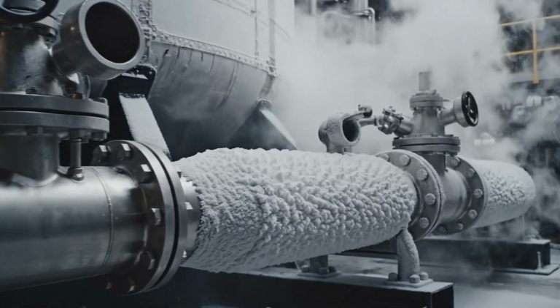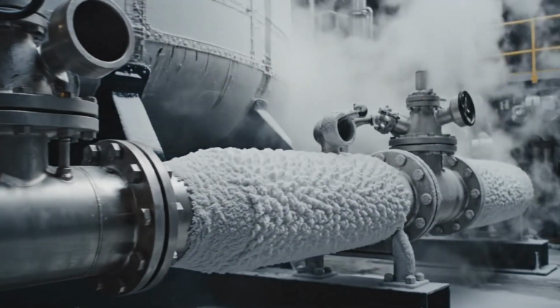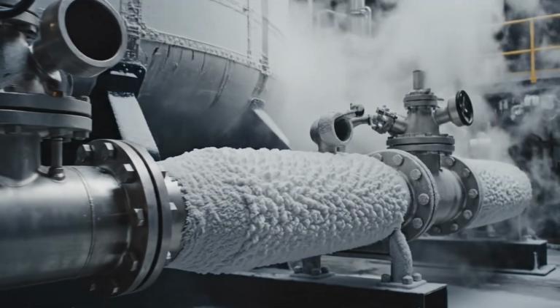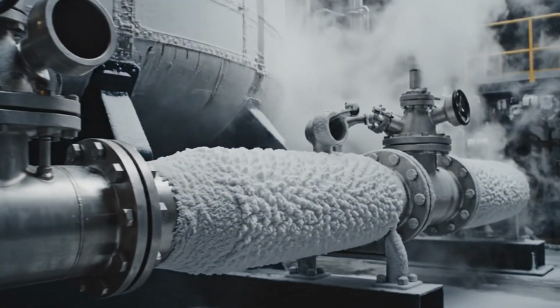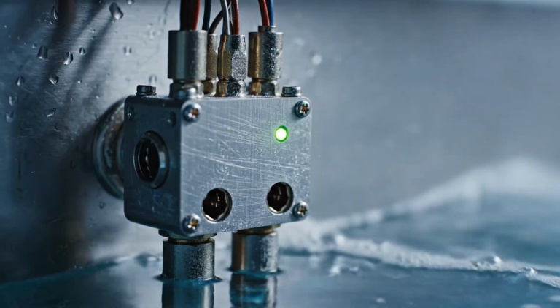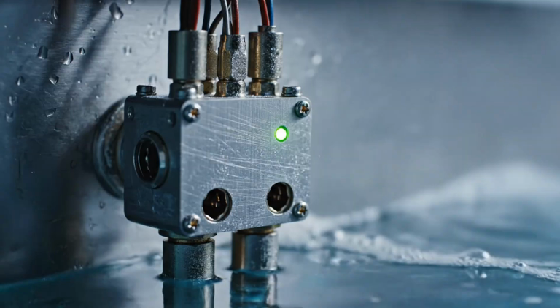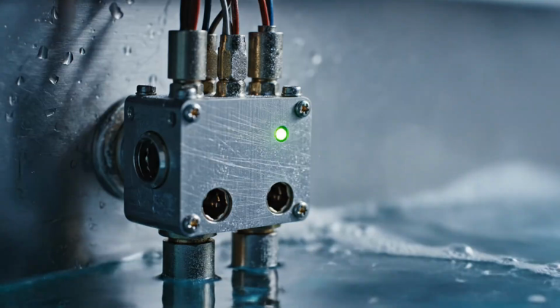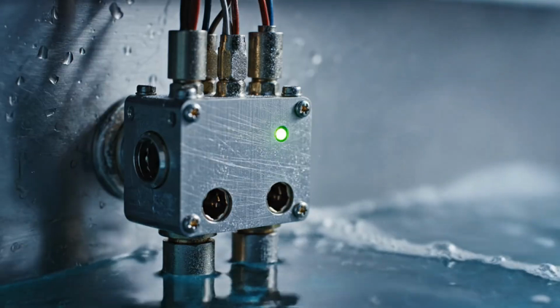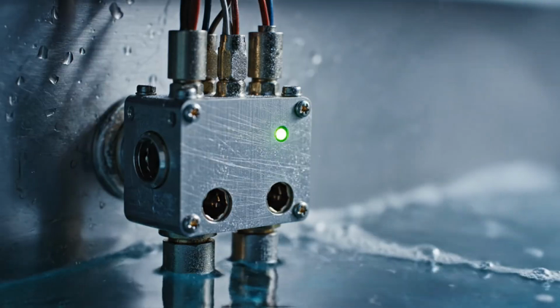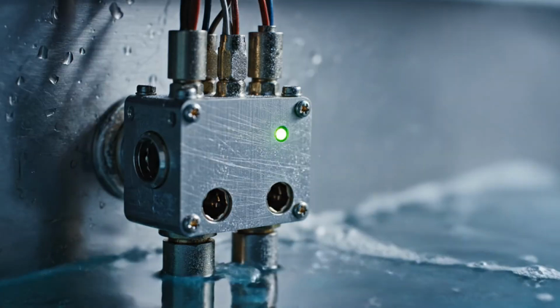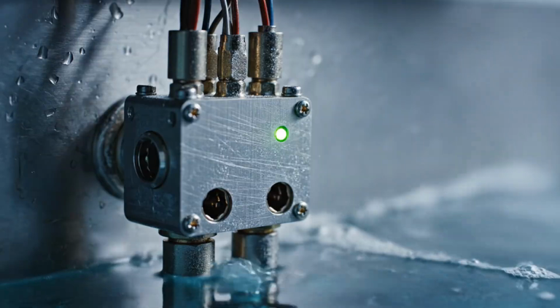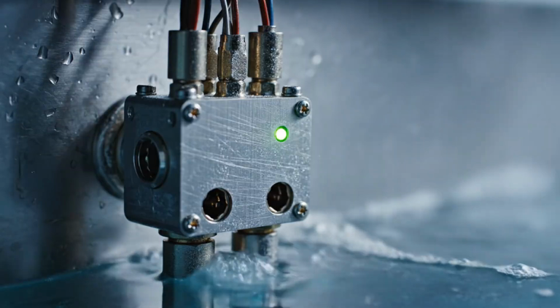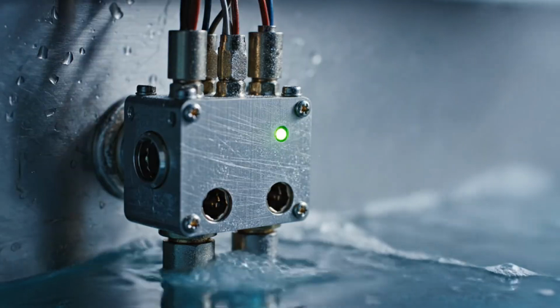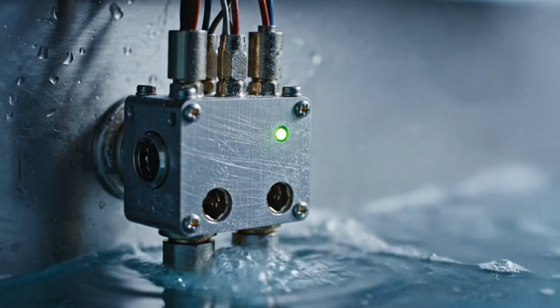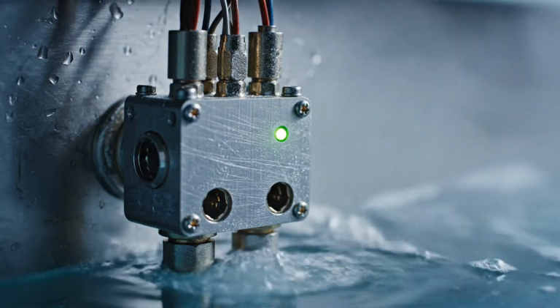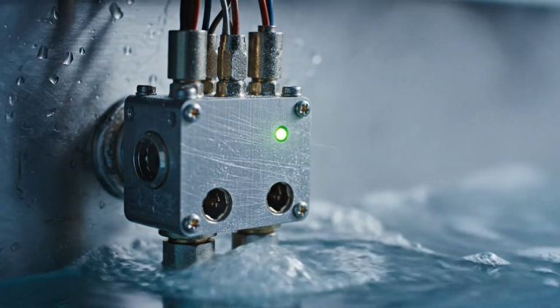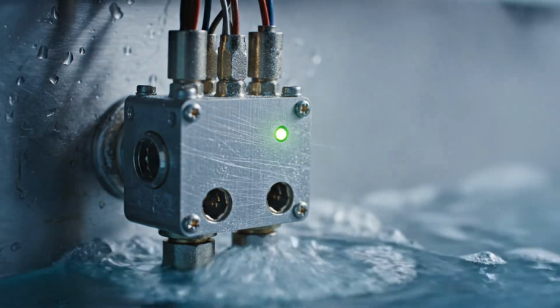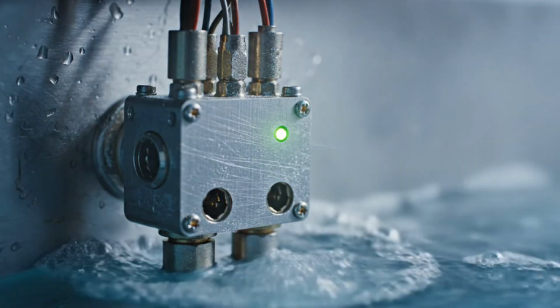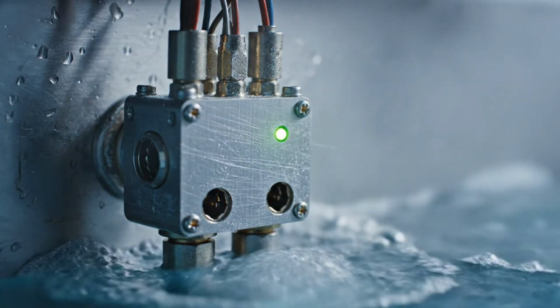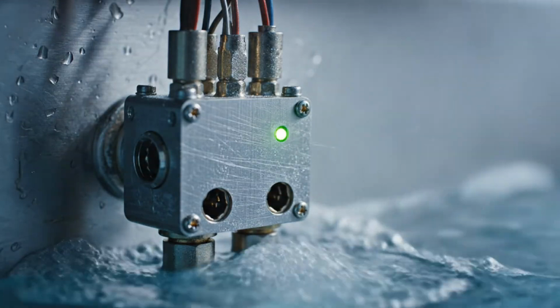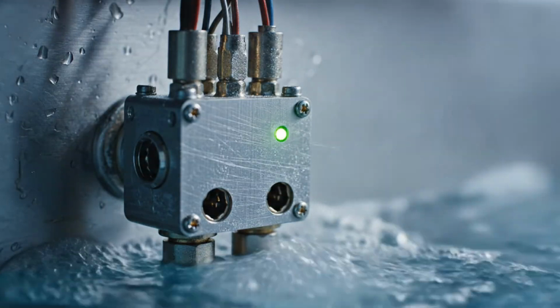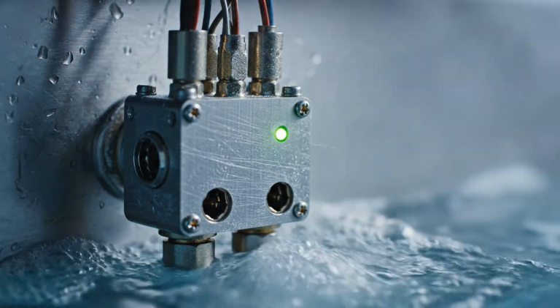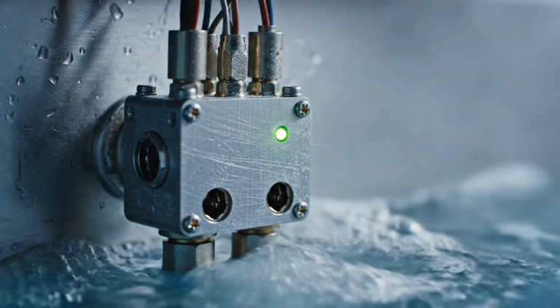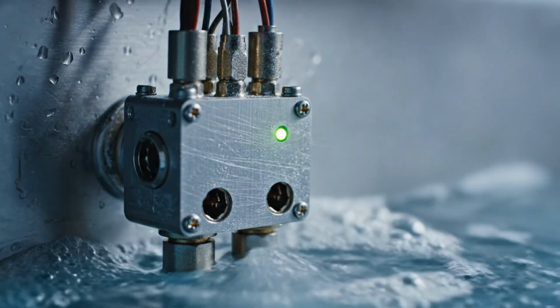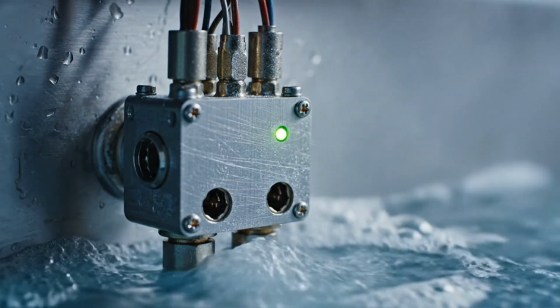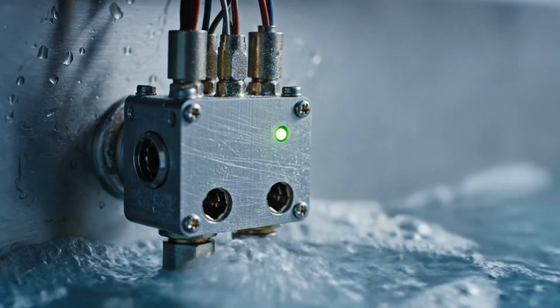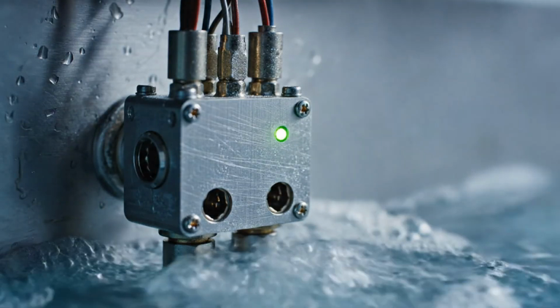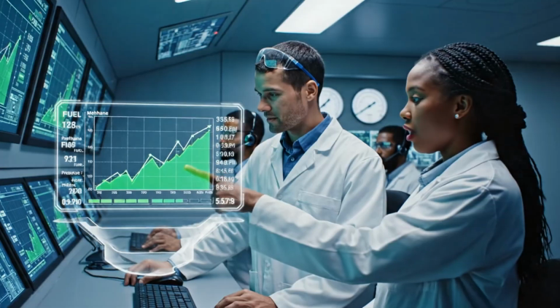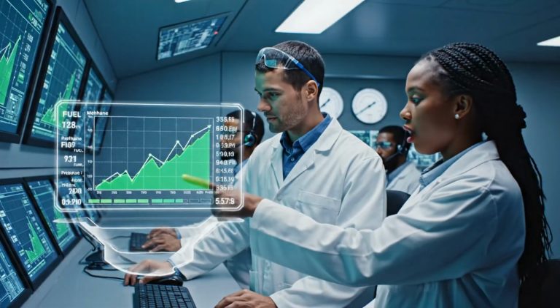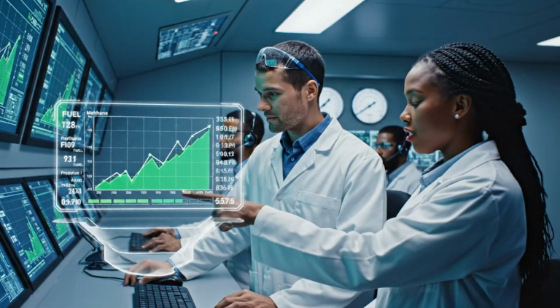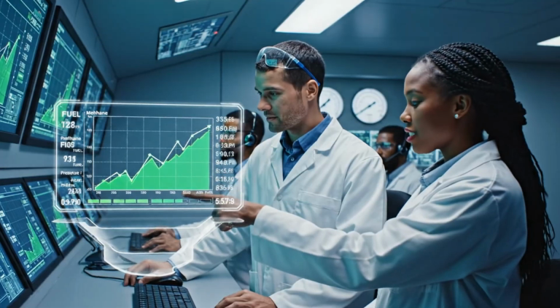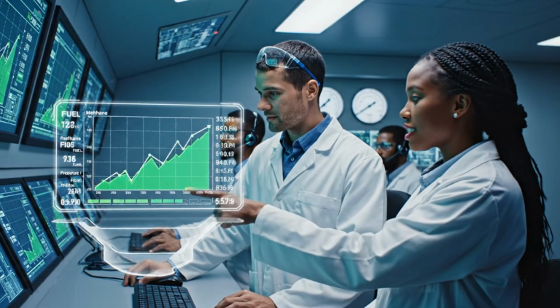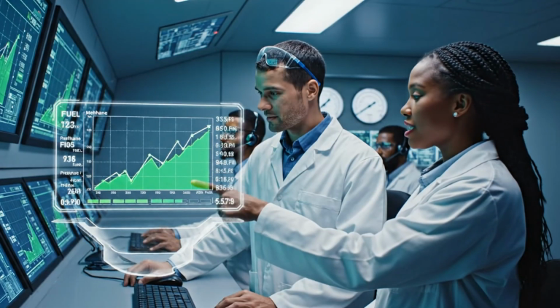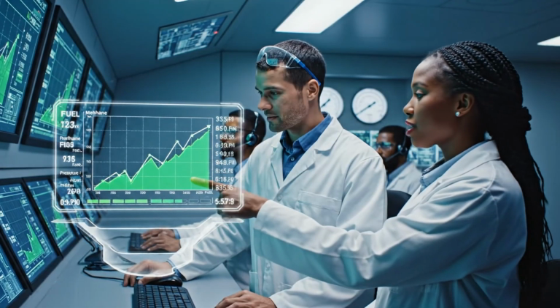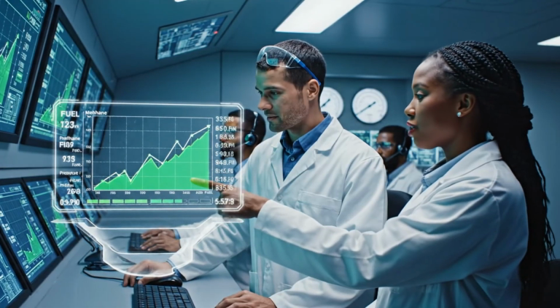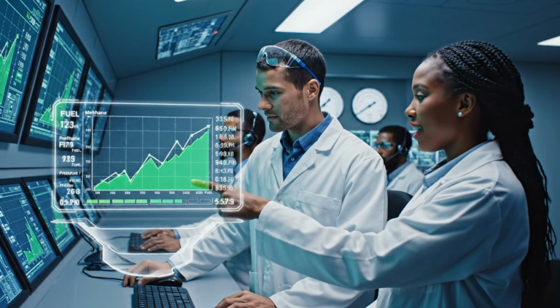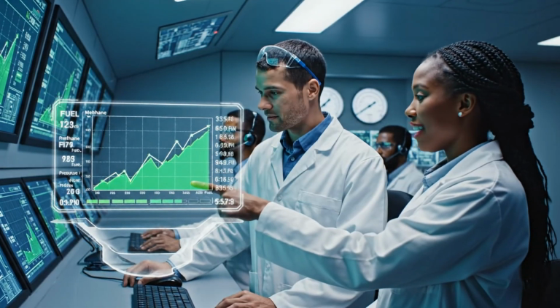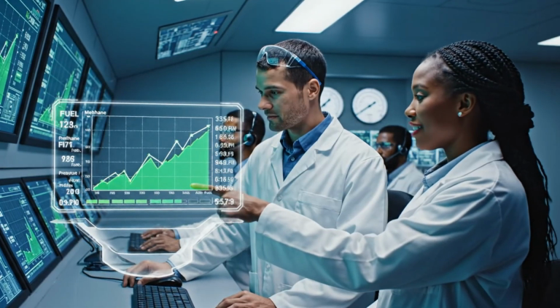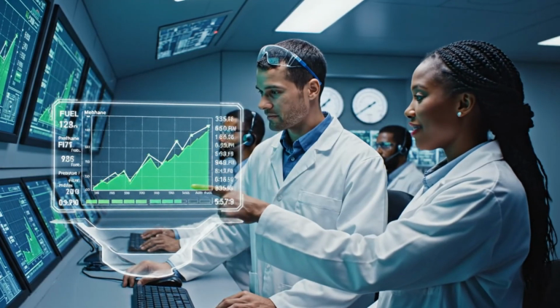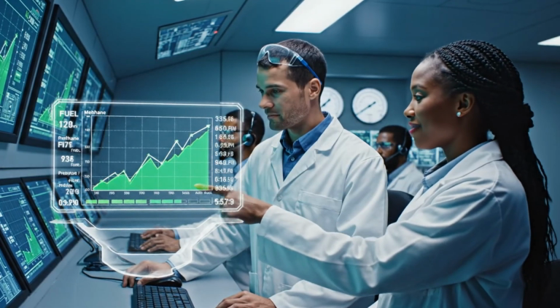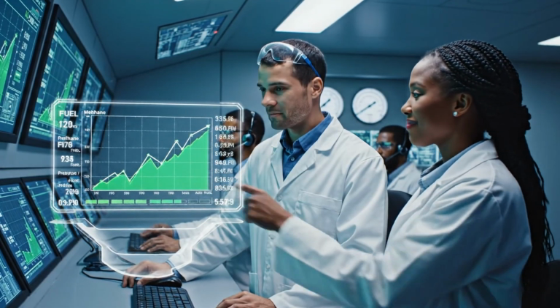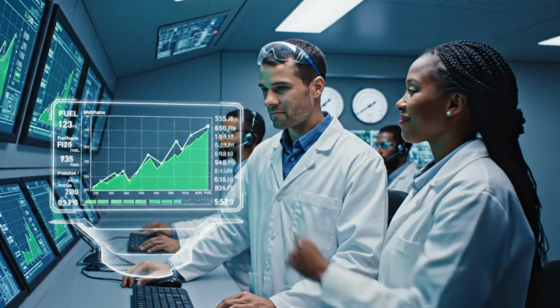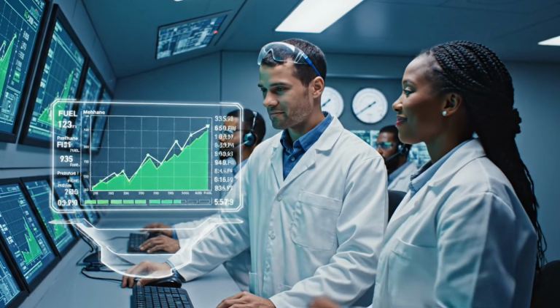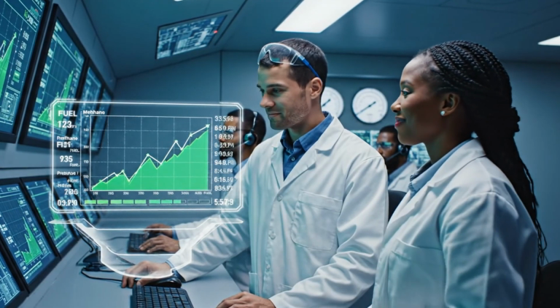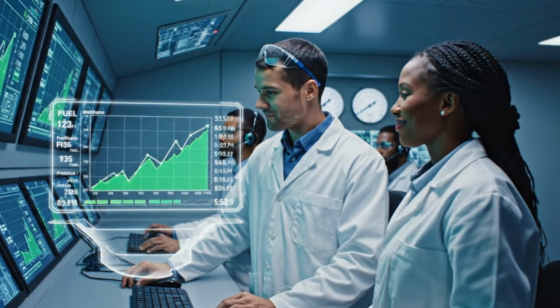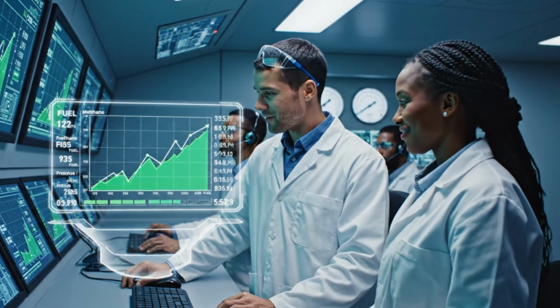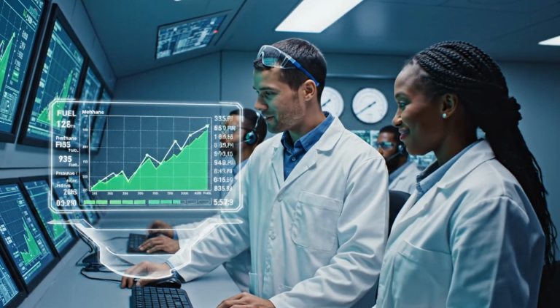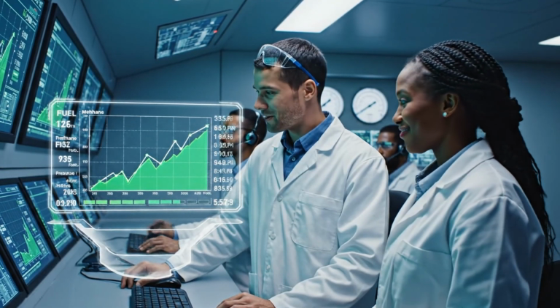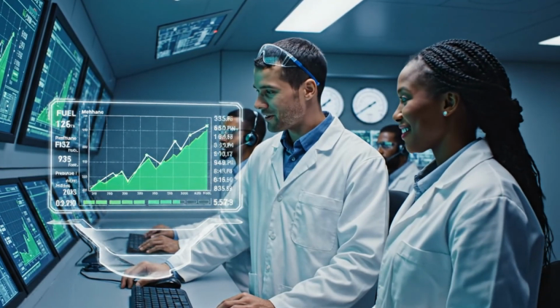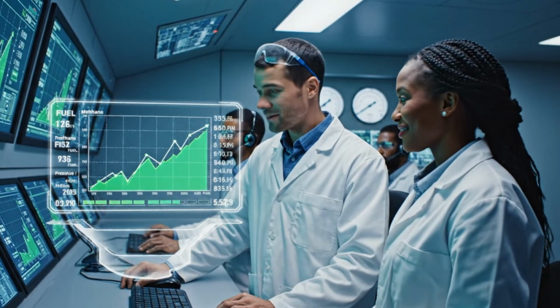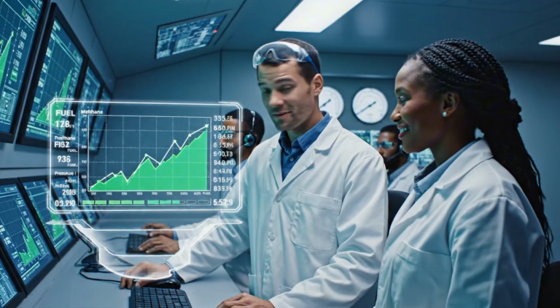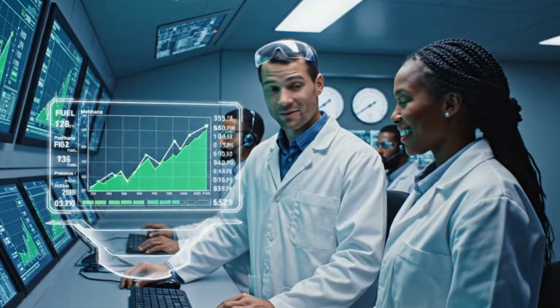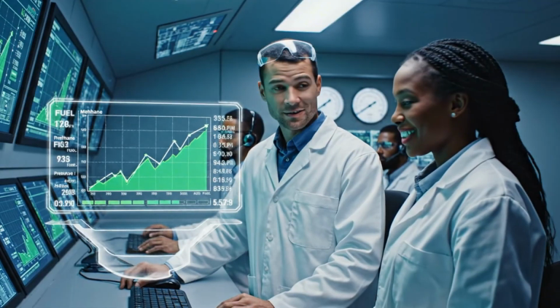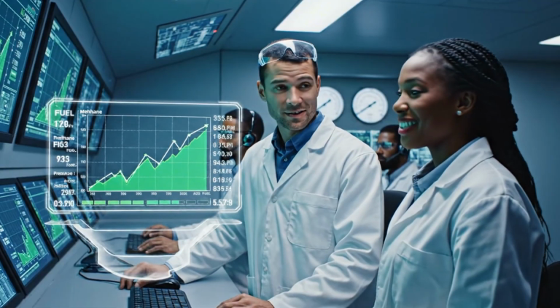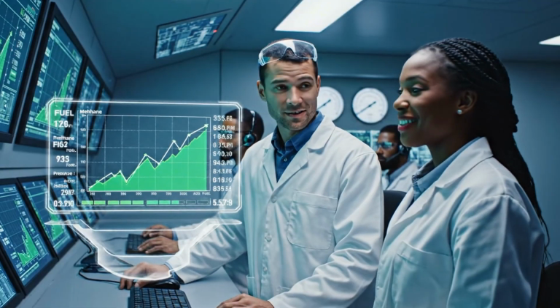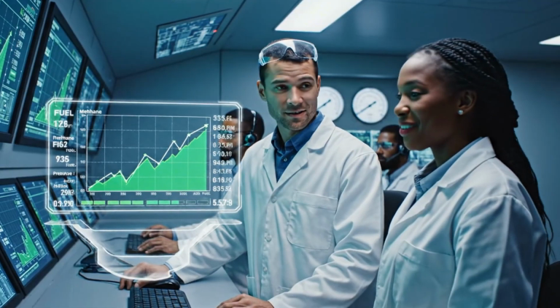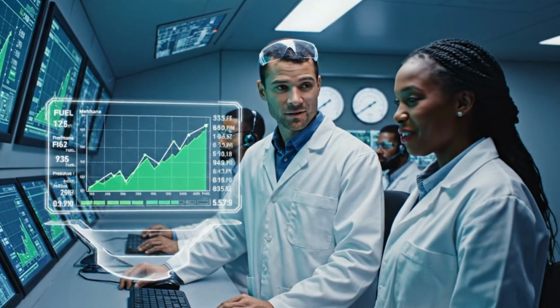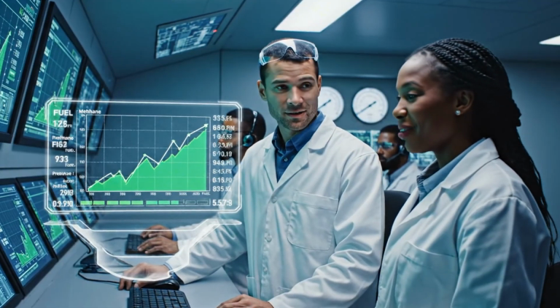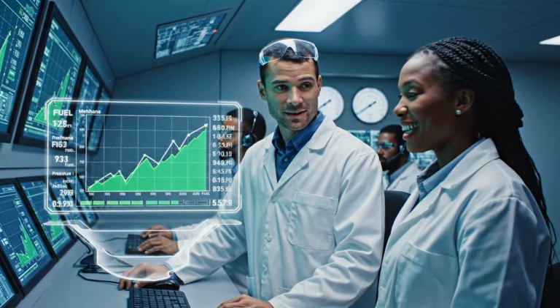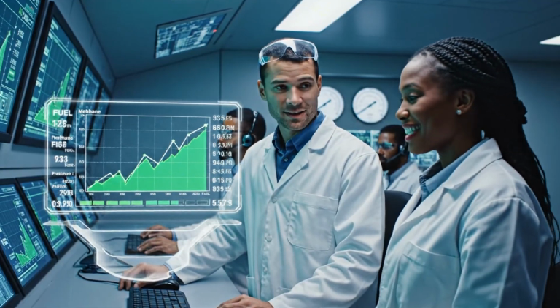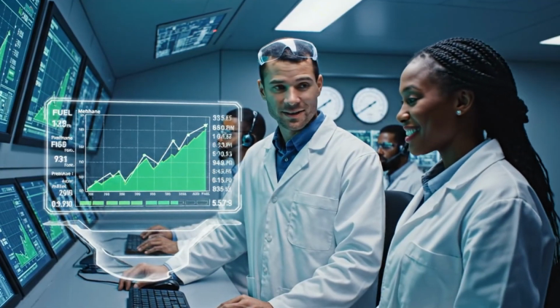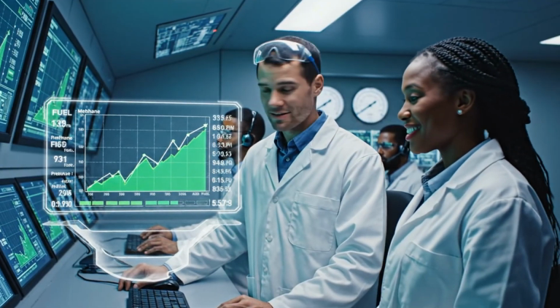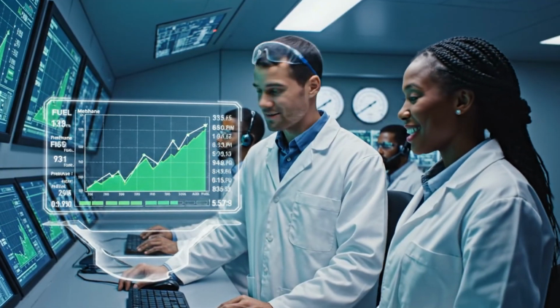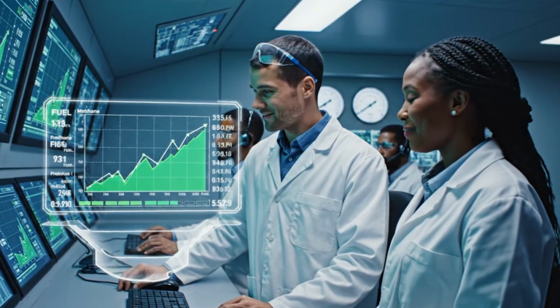Tank capacity approaching 80 percent. All systems green. Confirmed, the flow rate is stable.